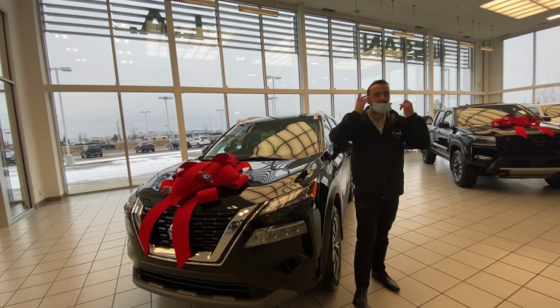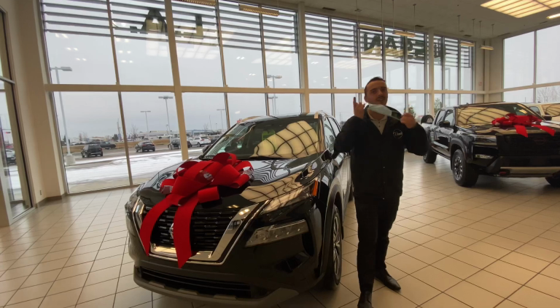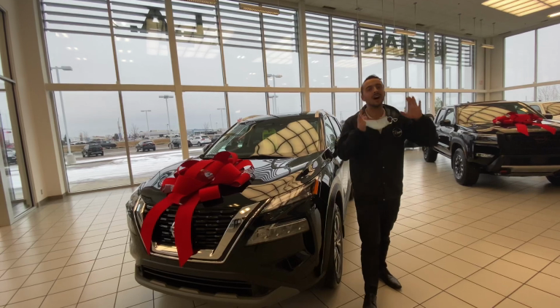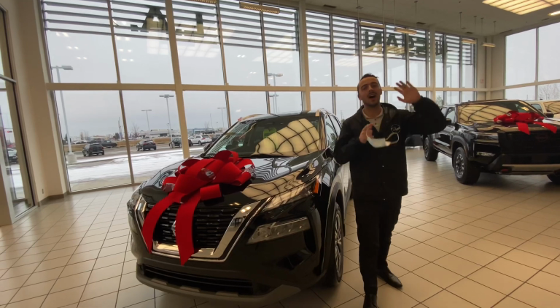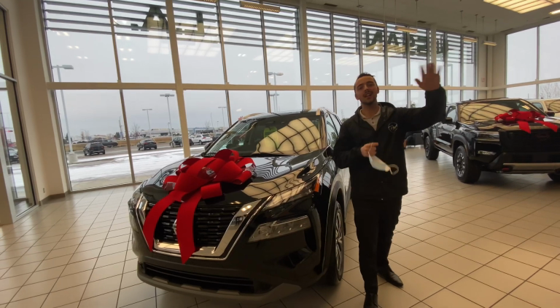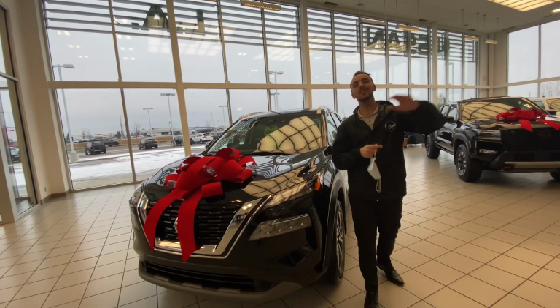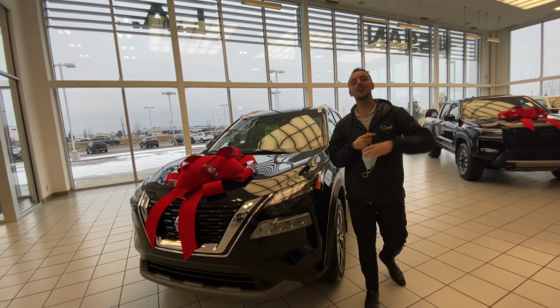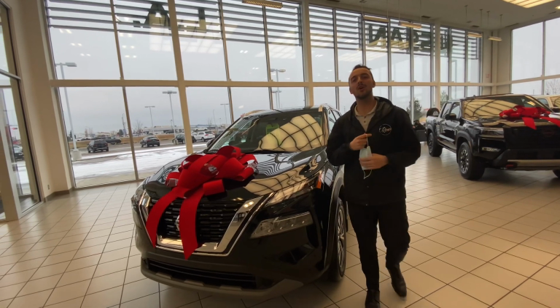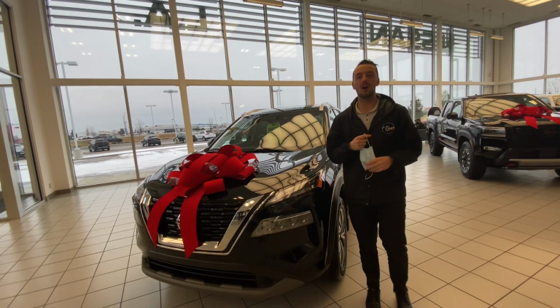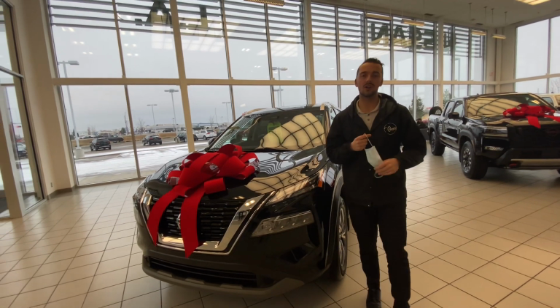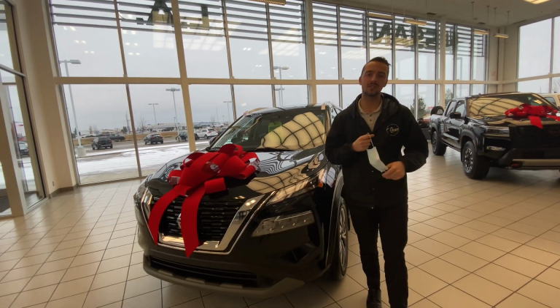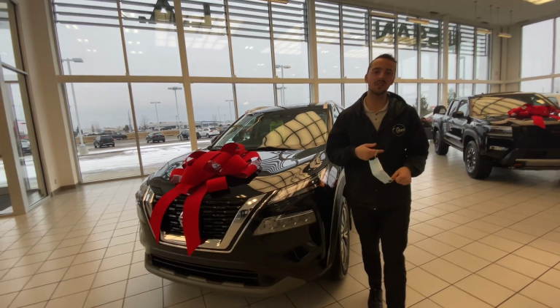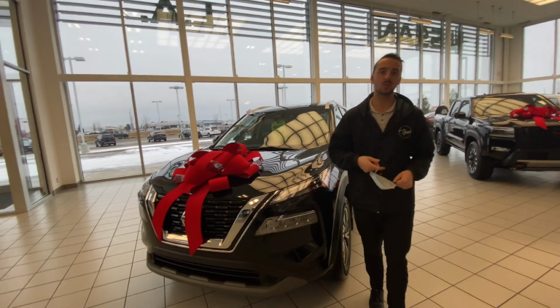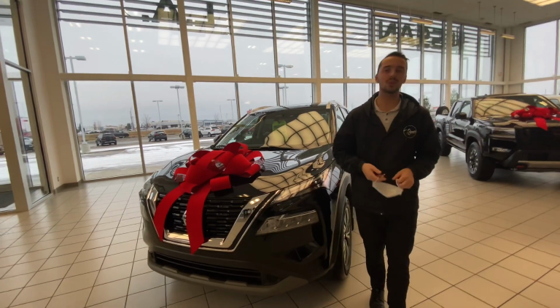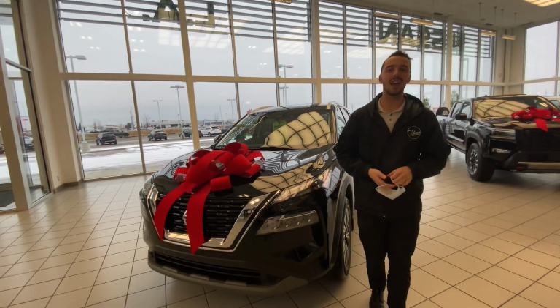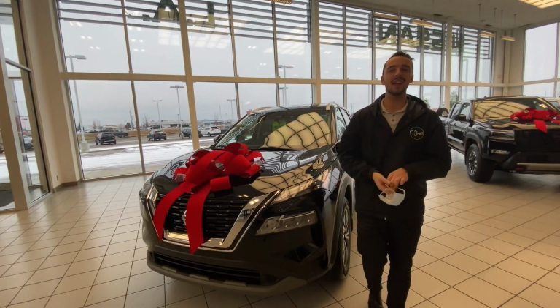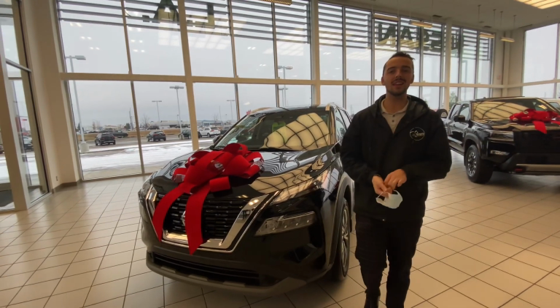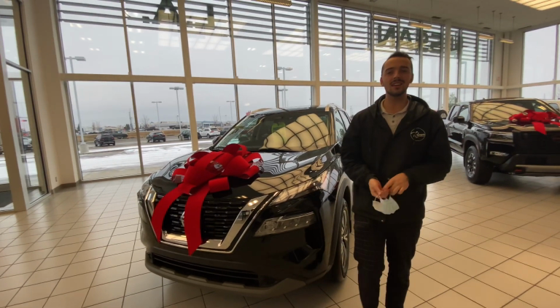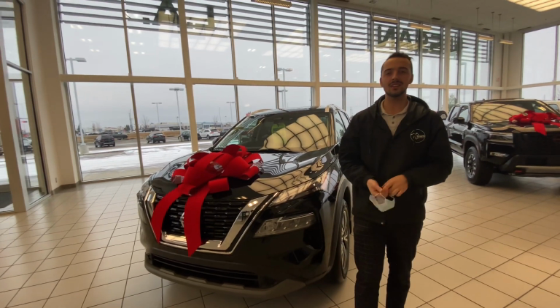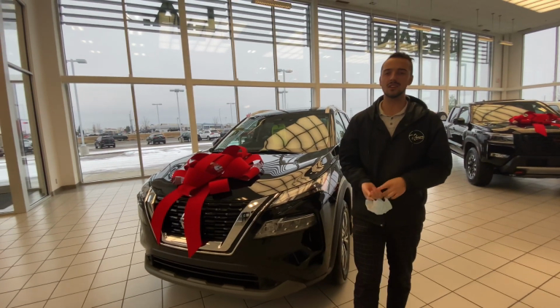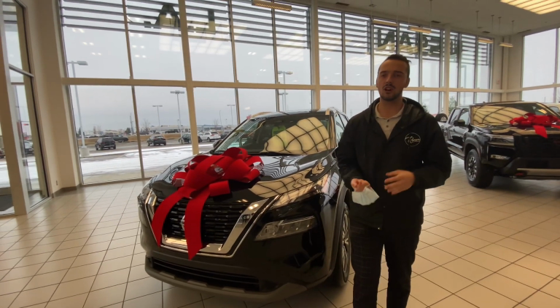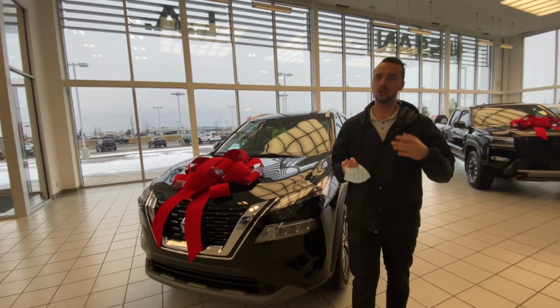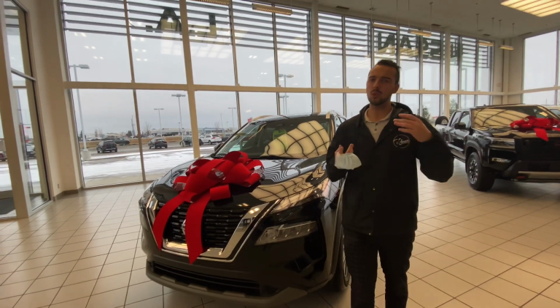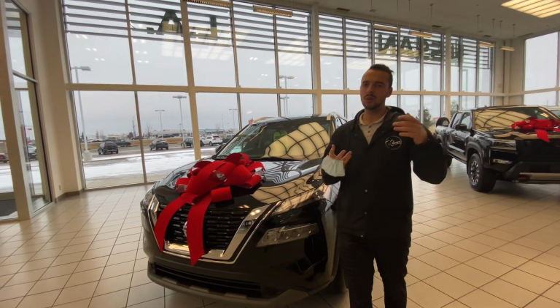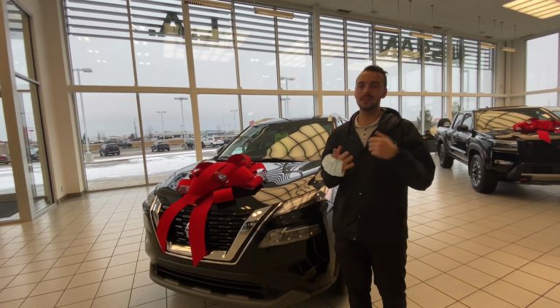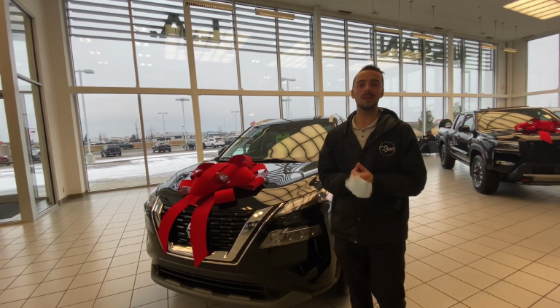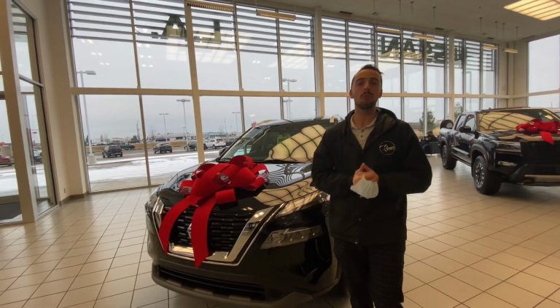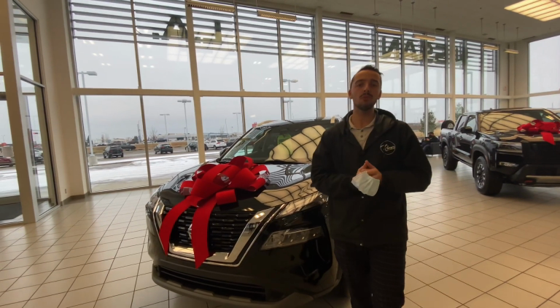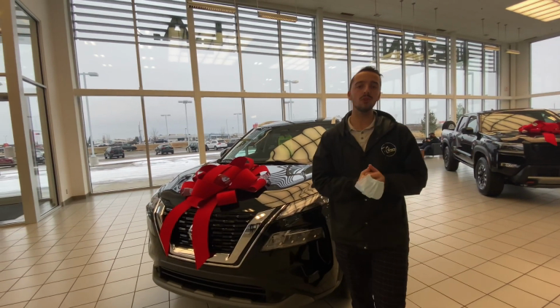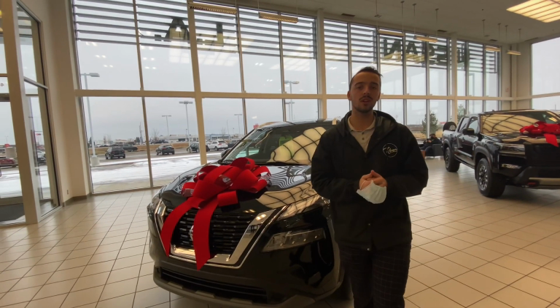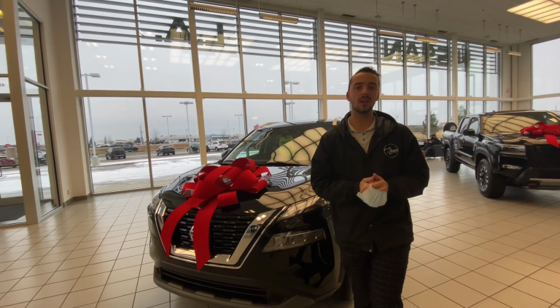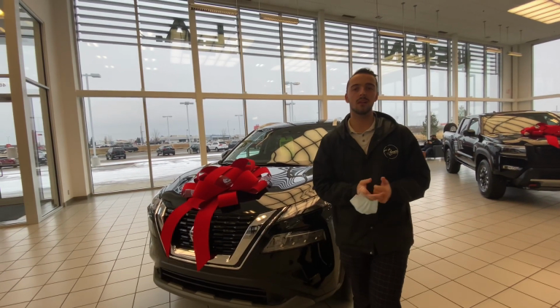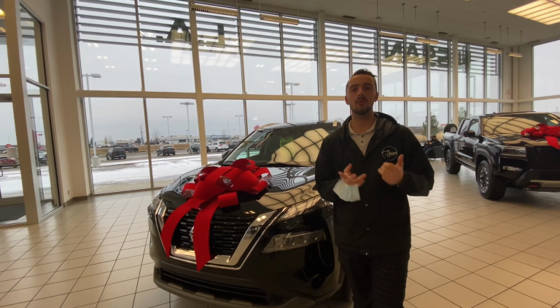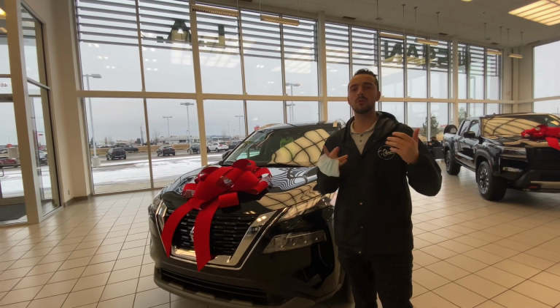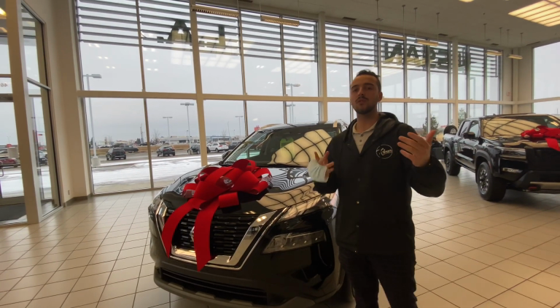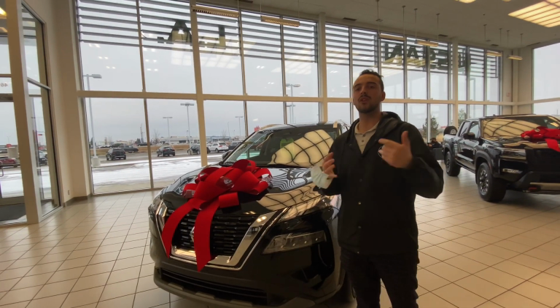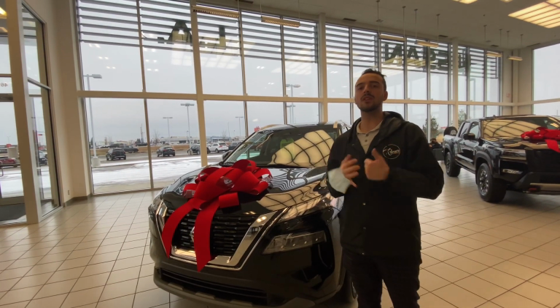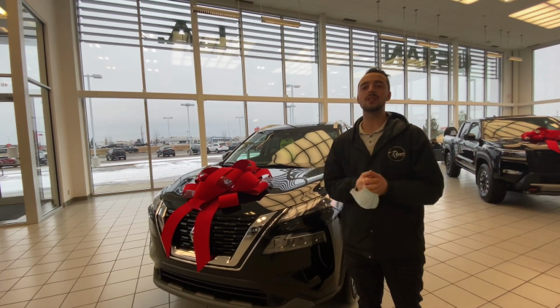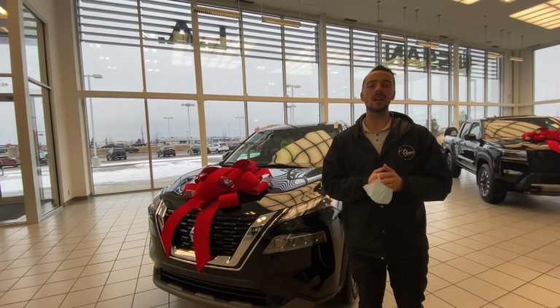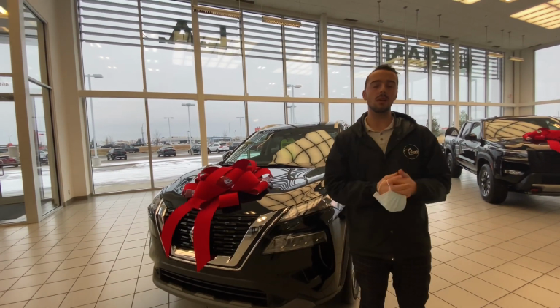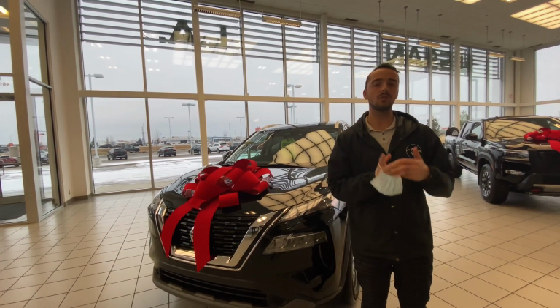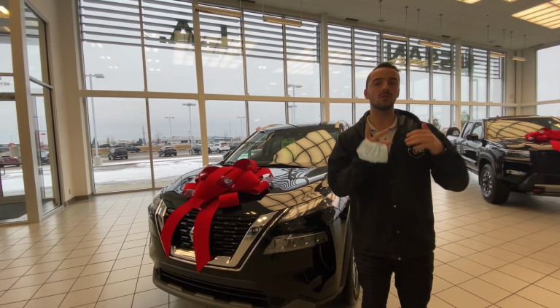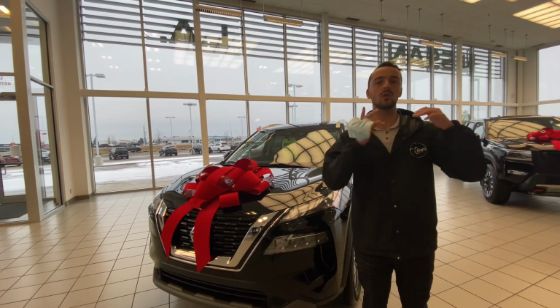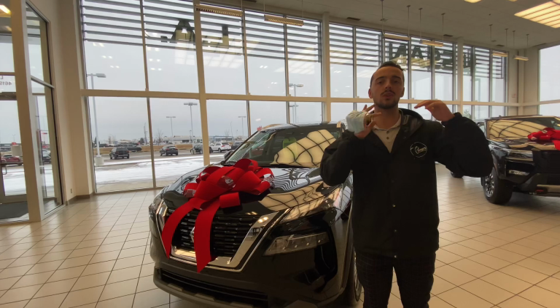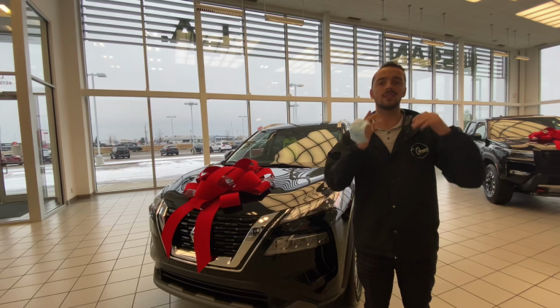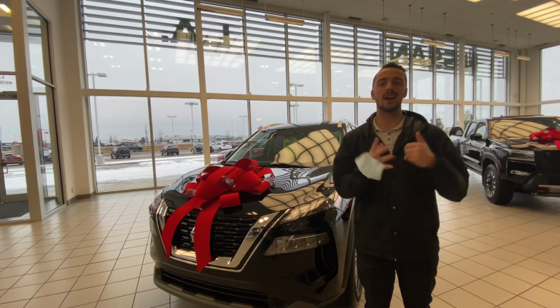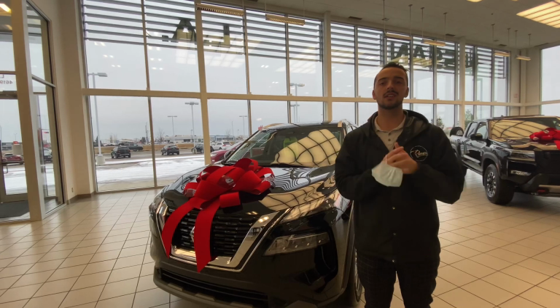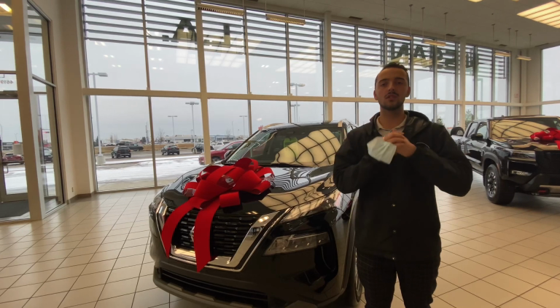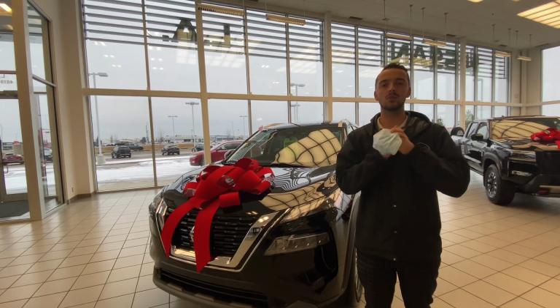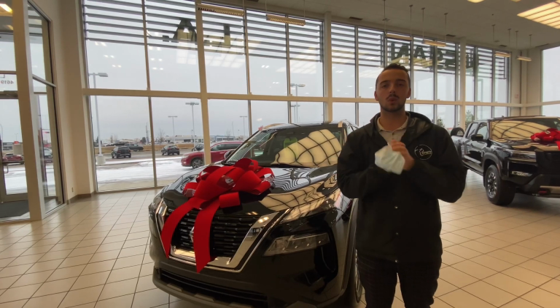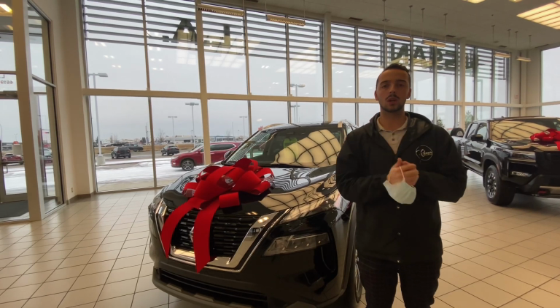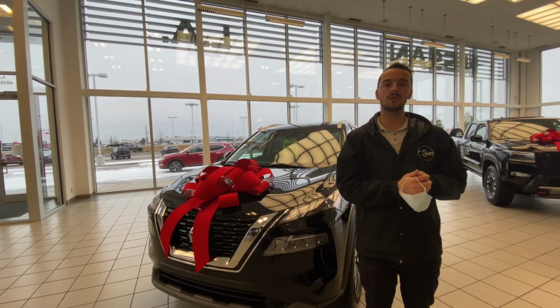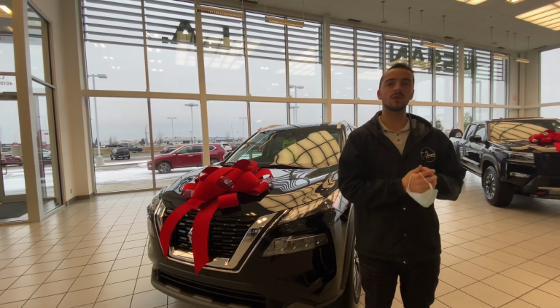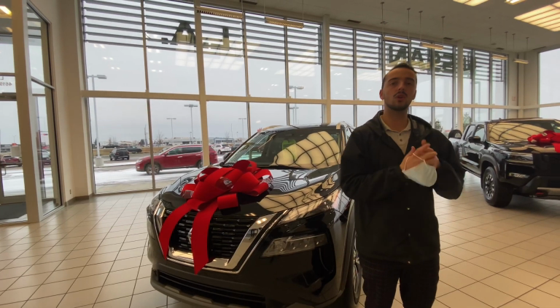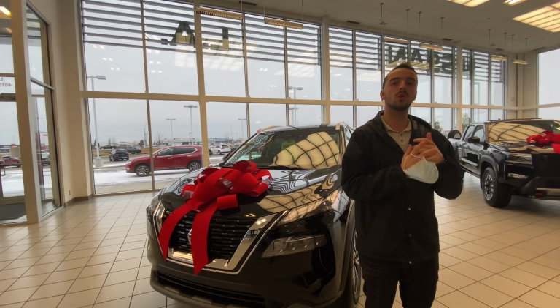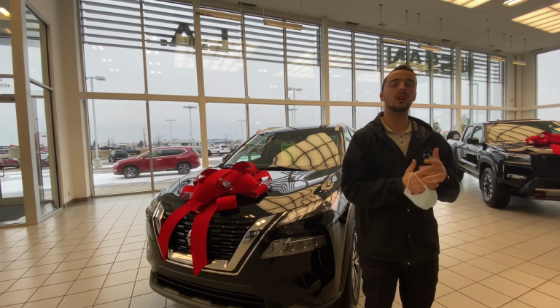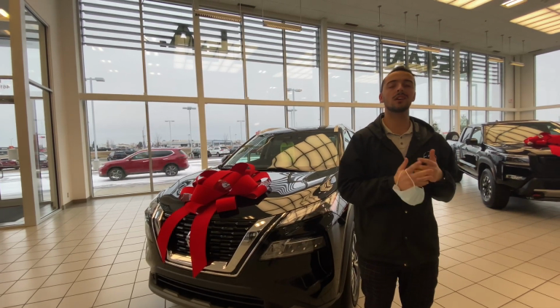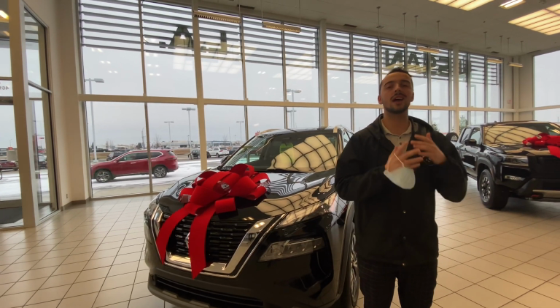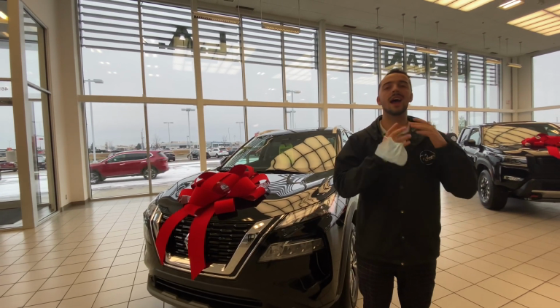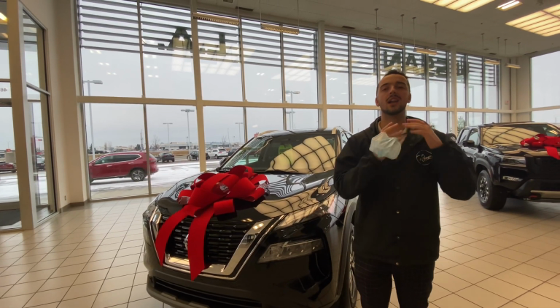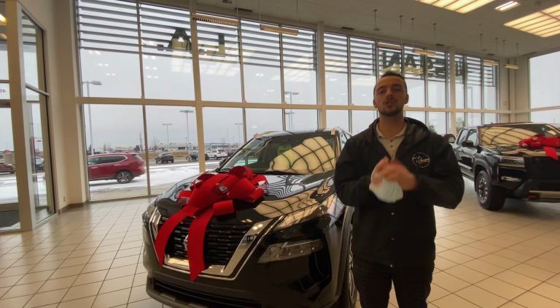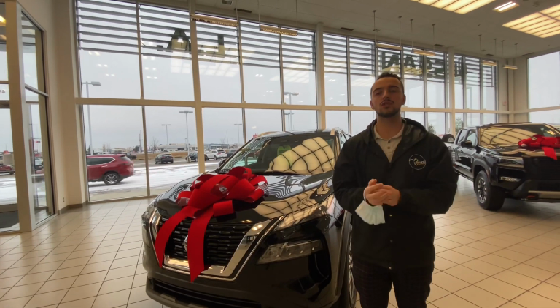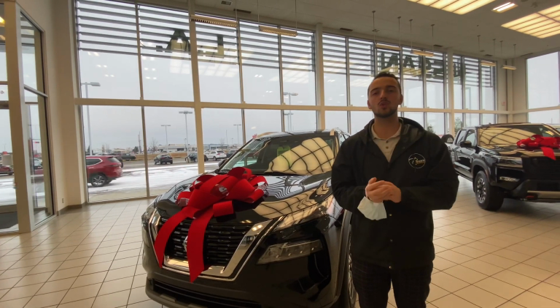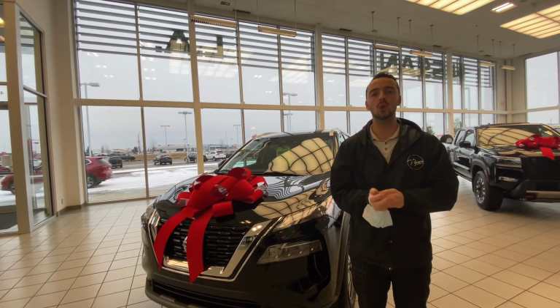Hello, Austin here with LA Nissan. I just wanted to step in front of the camera and put a face and name so you know exactly who's working for you here at our store.